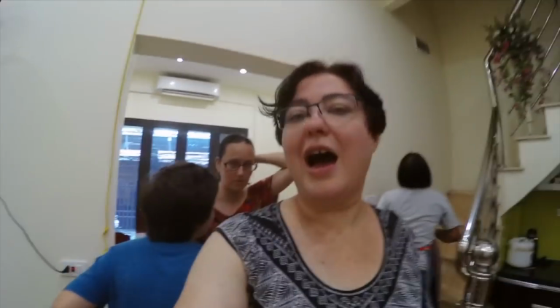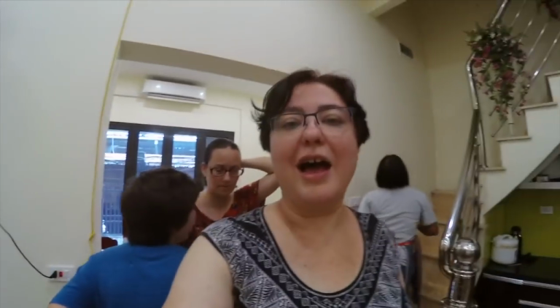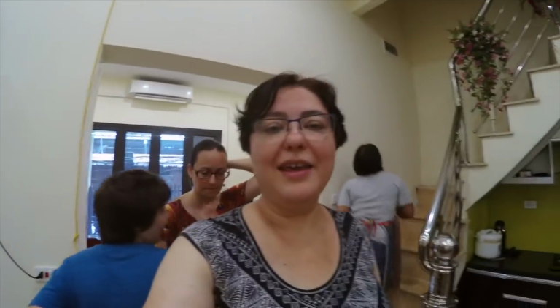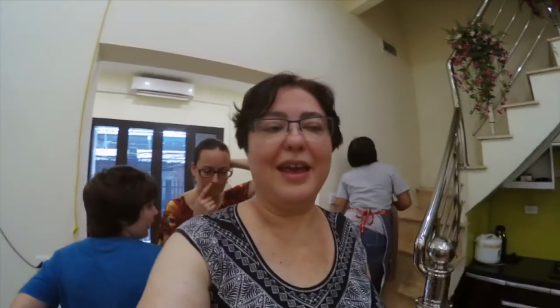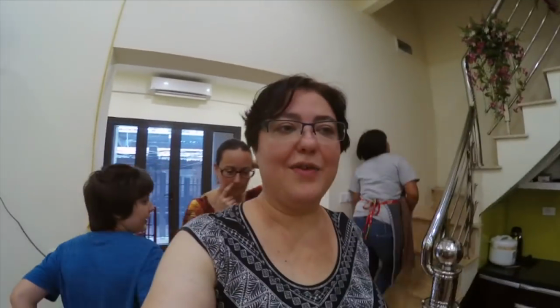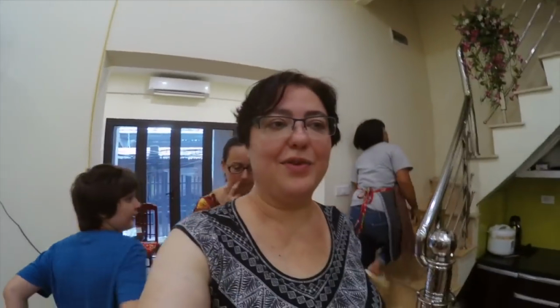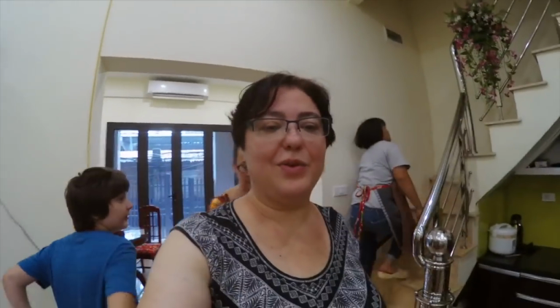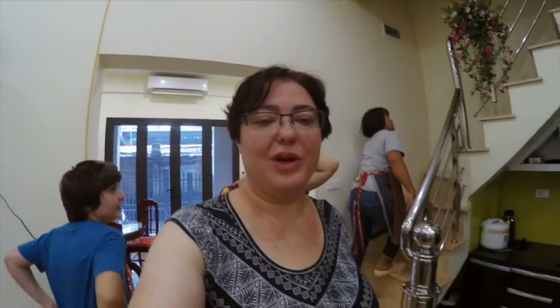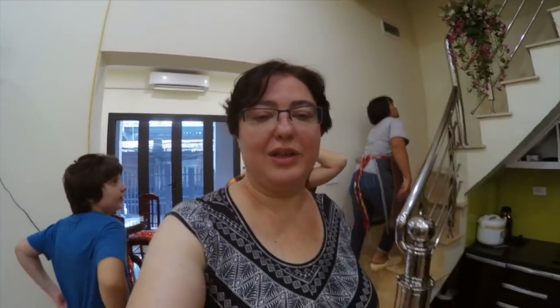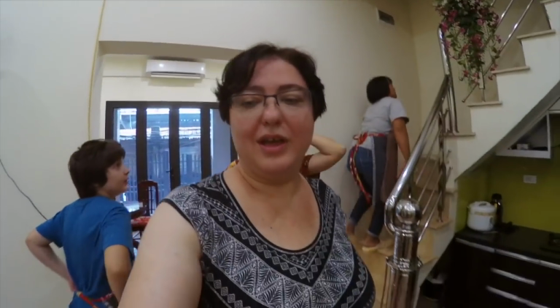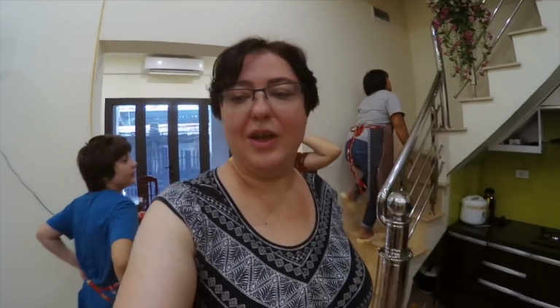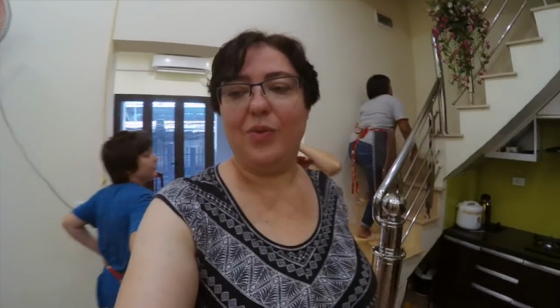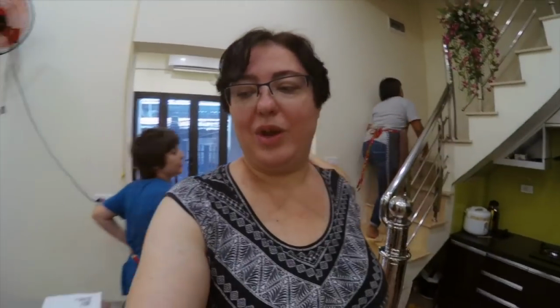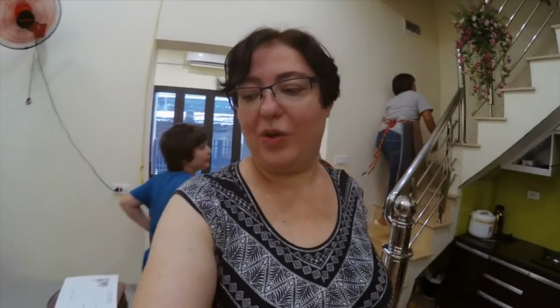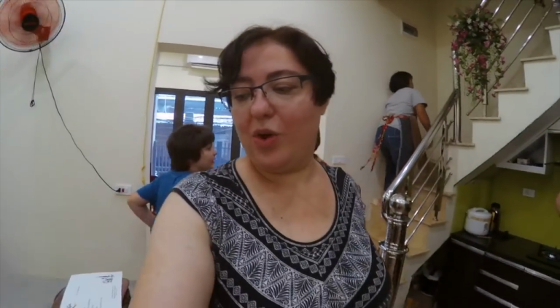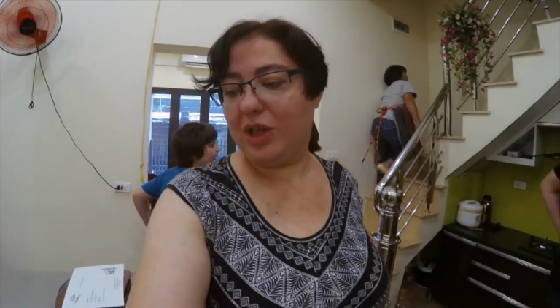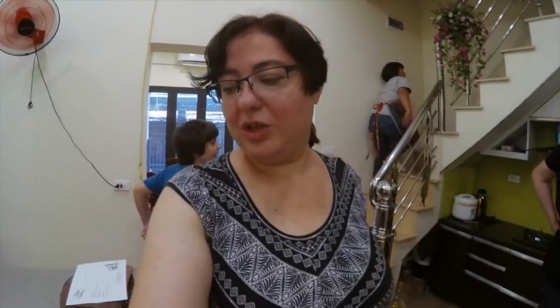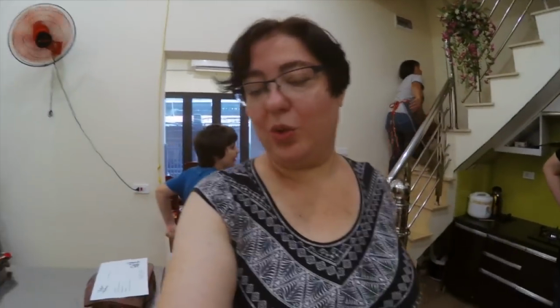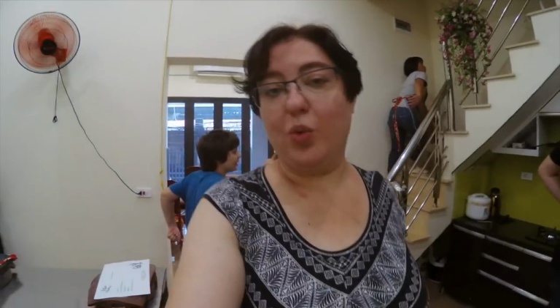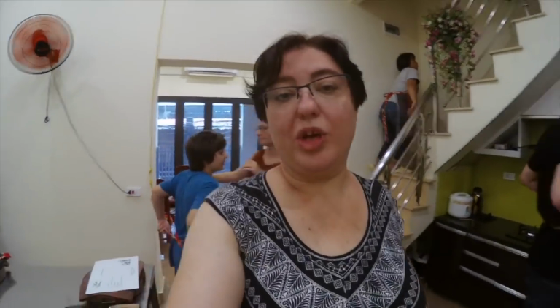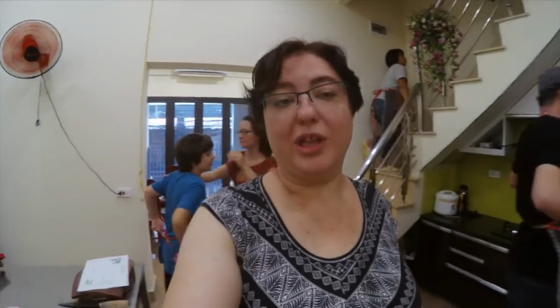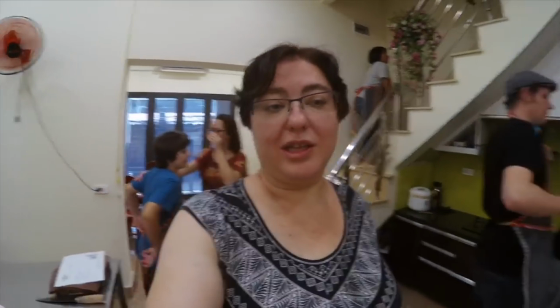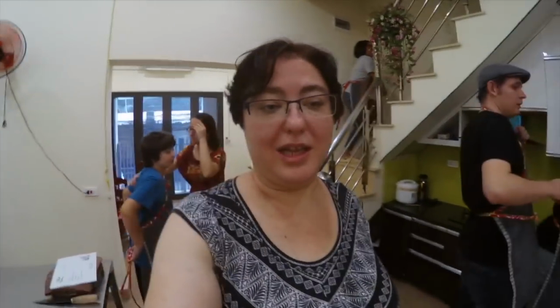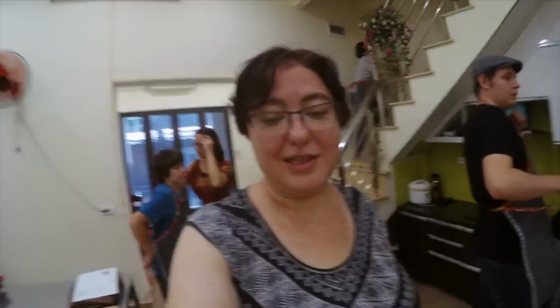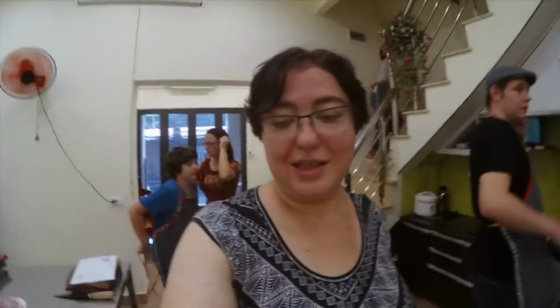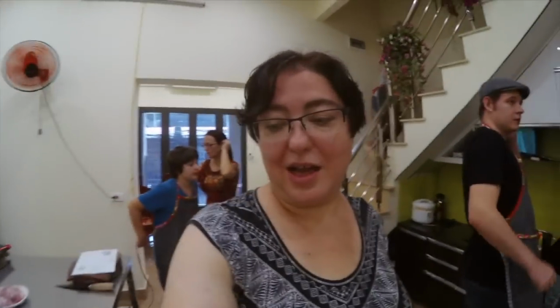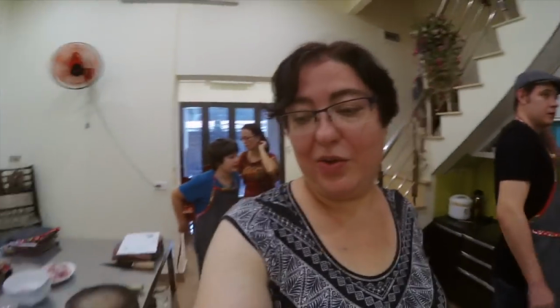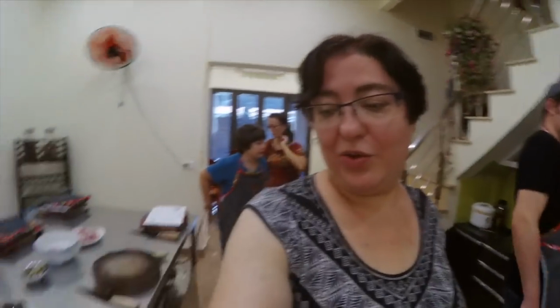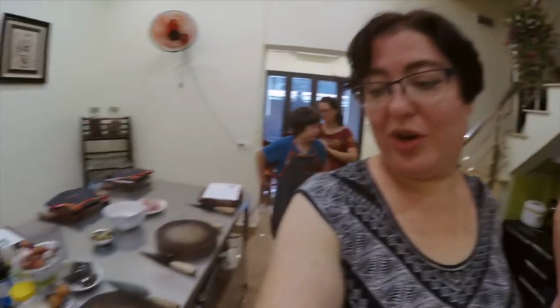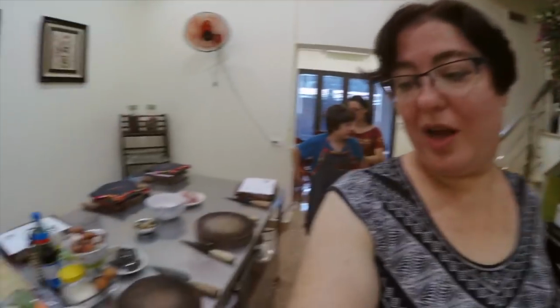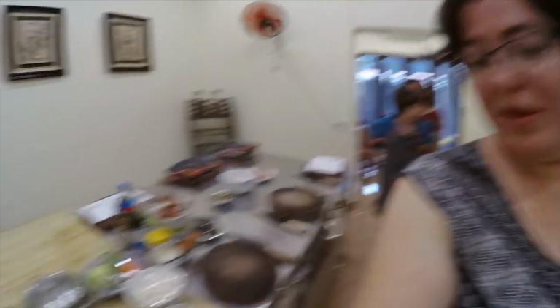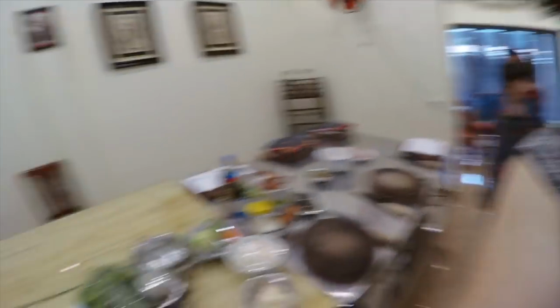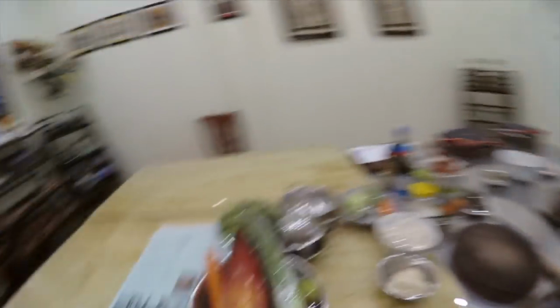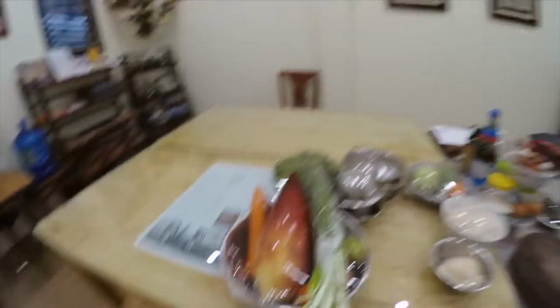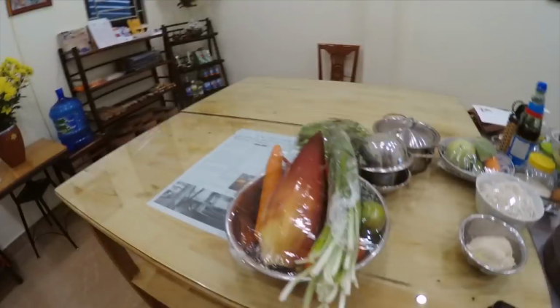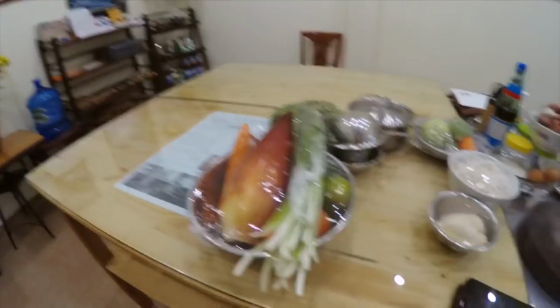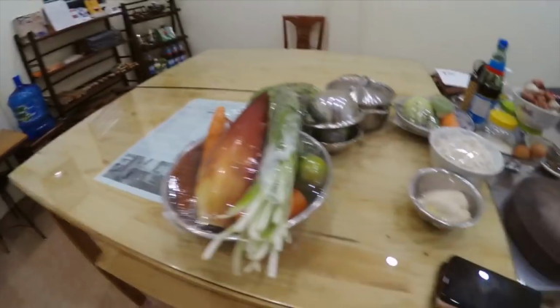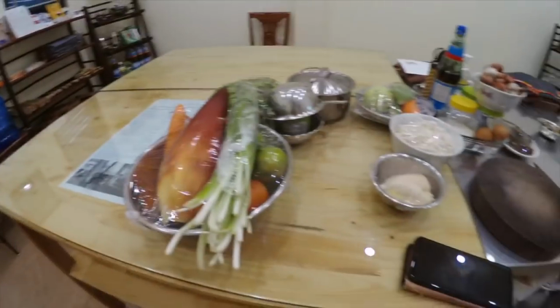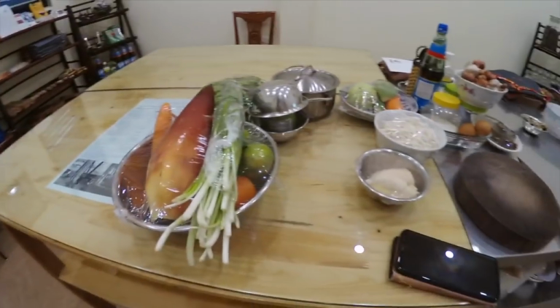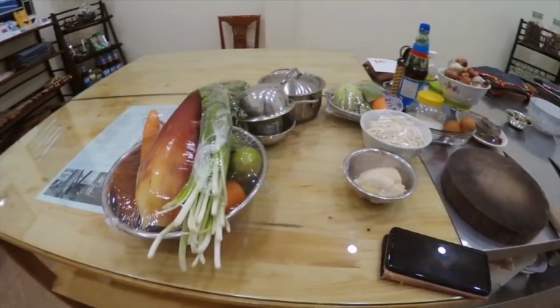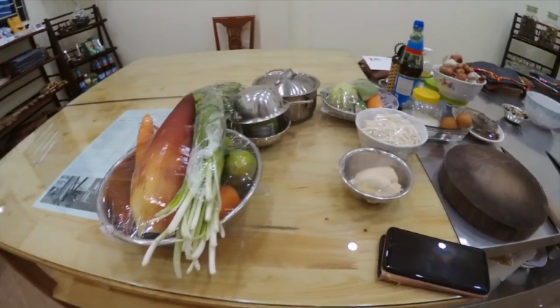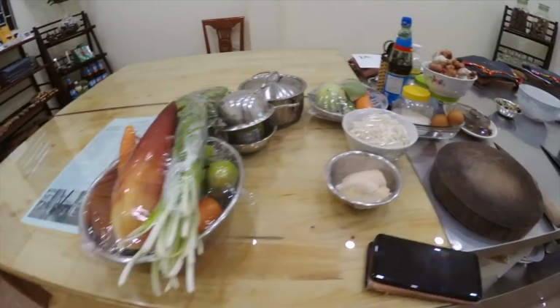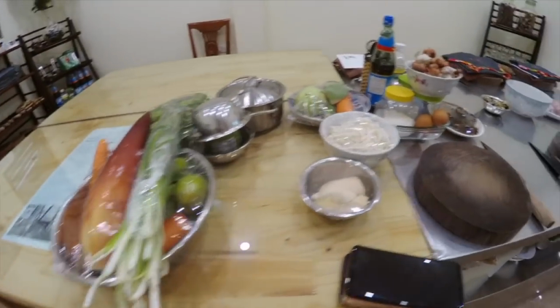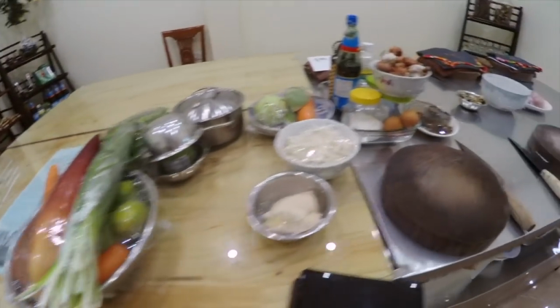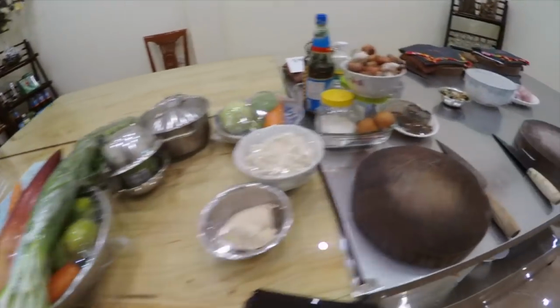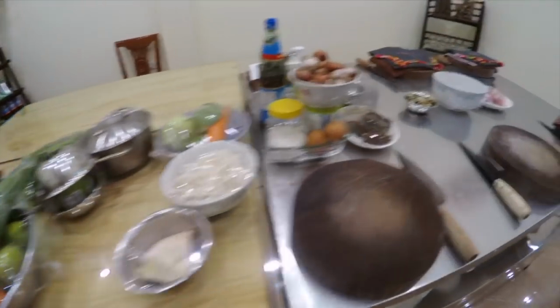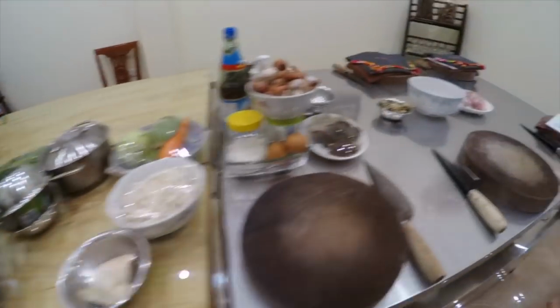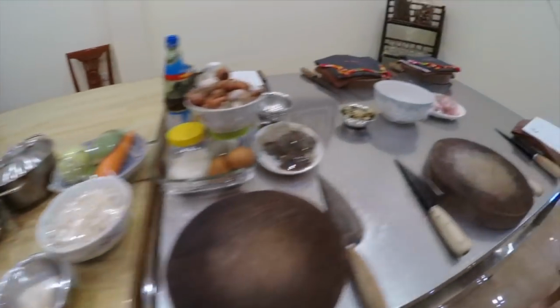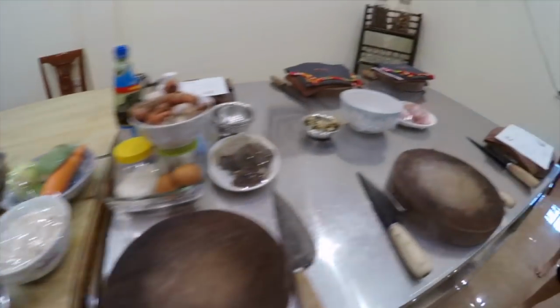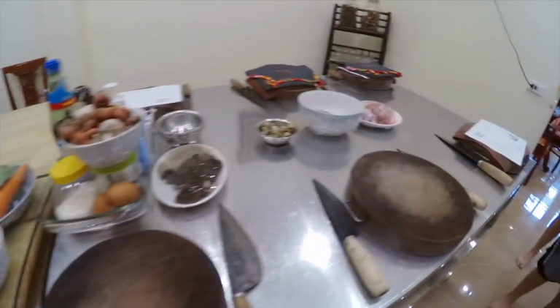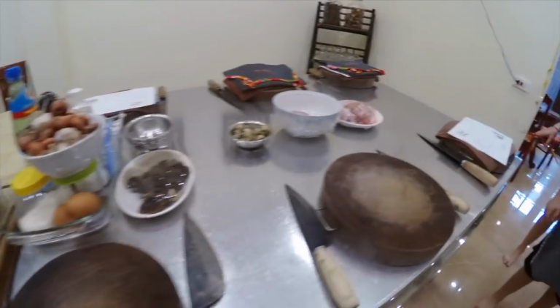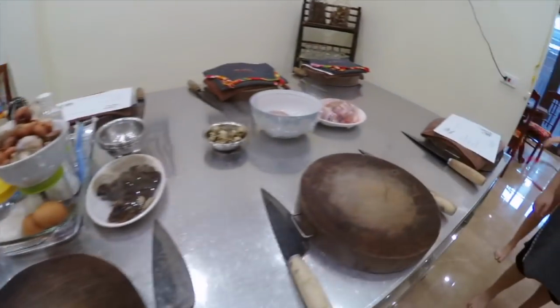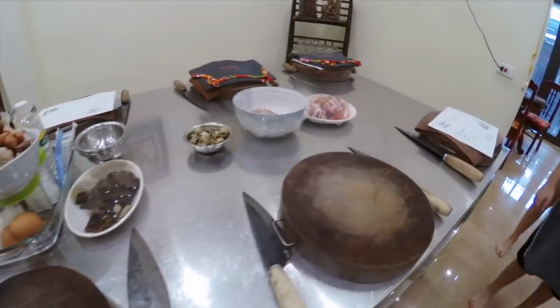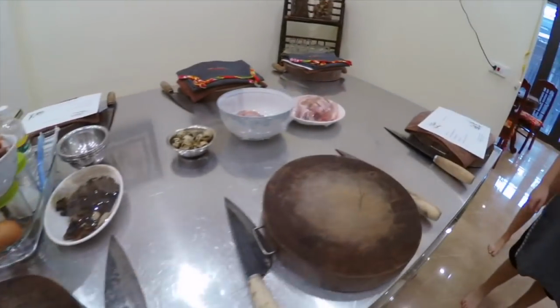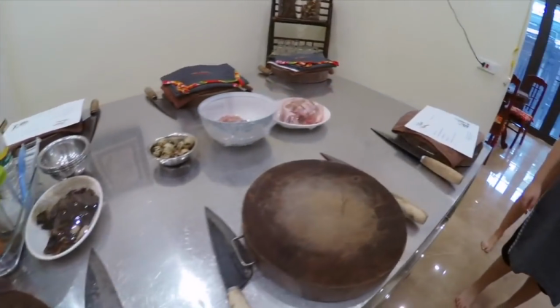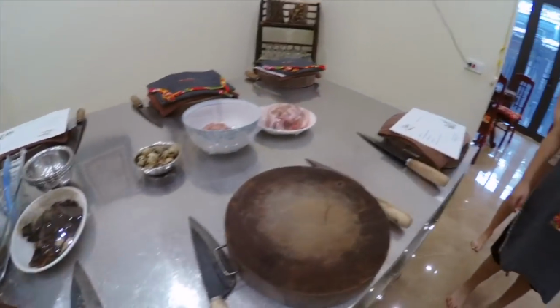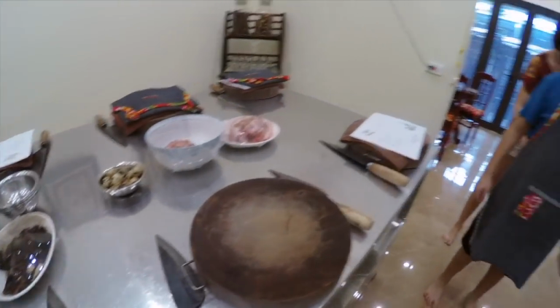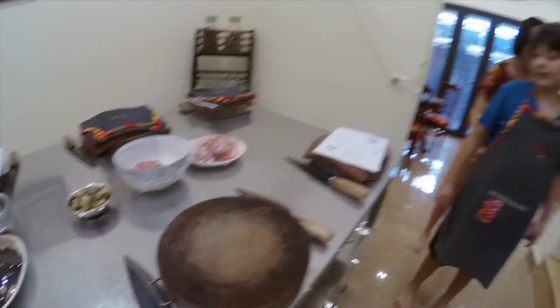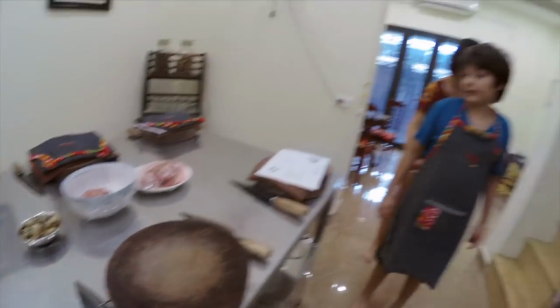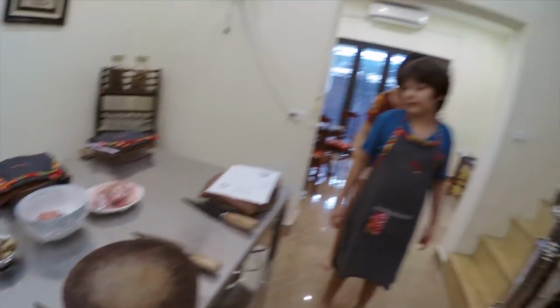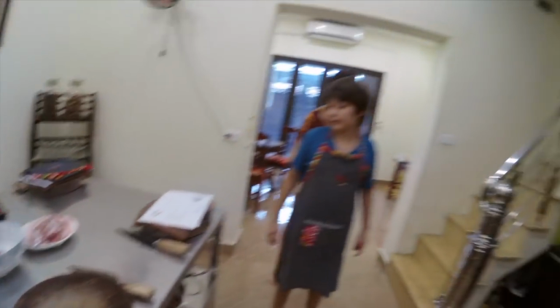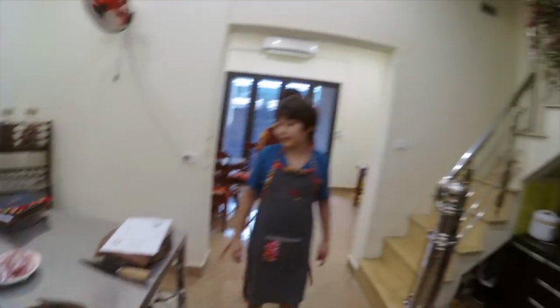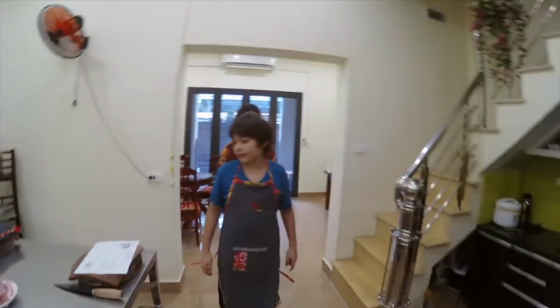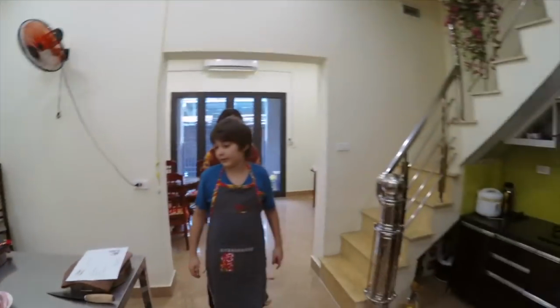Hi everyone! We are going to cooking class now. You are coming with us. This is all our things that we are going to prepare.